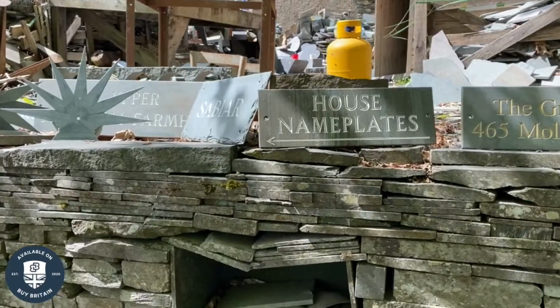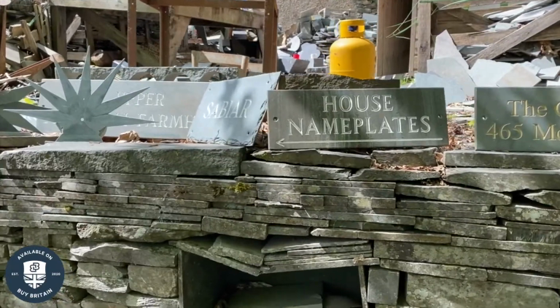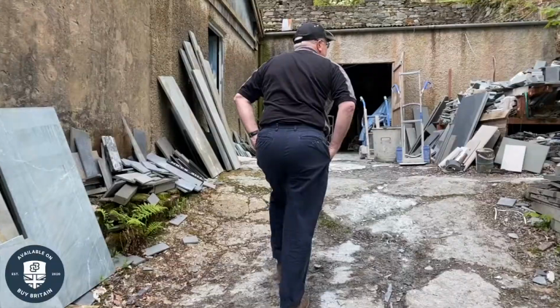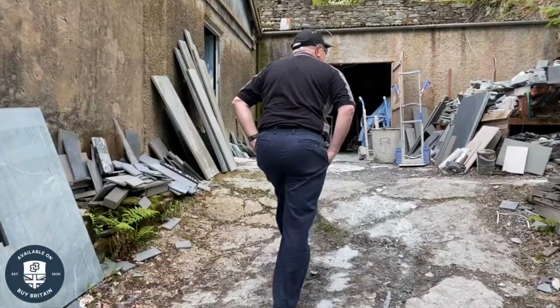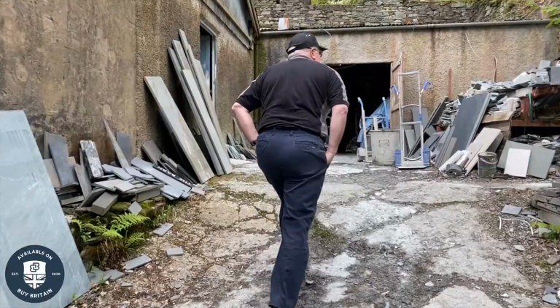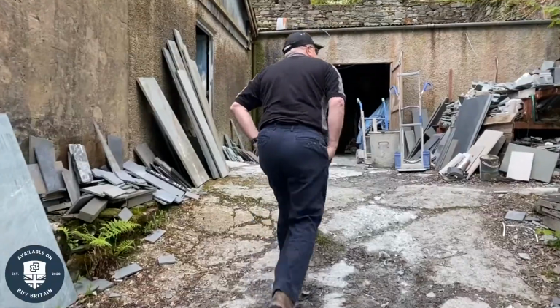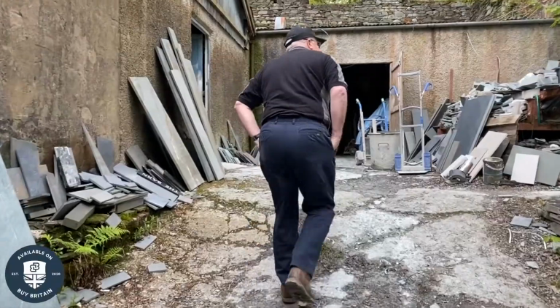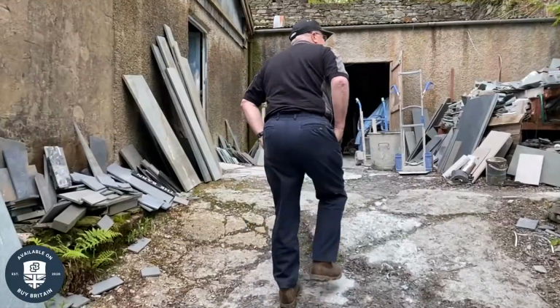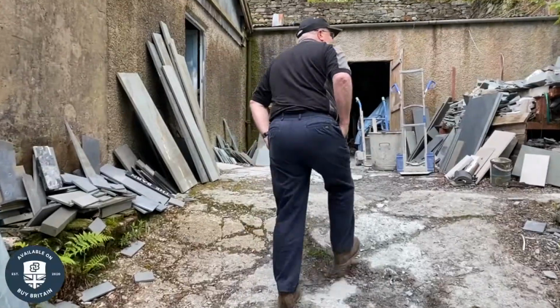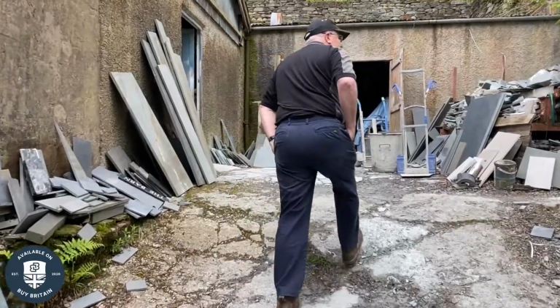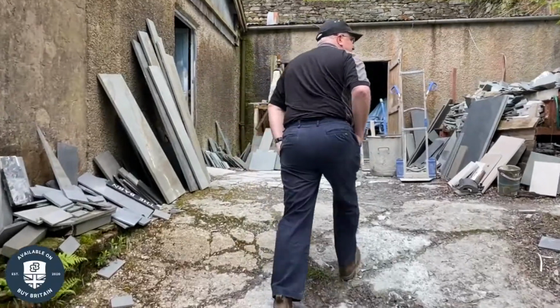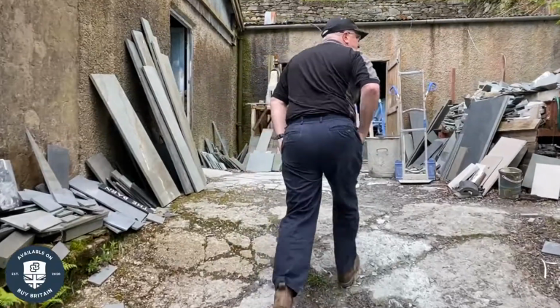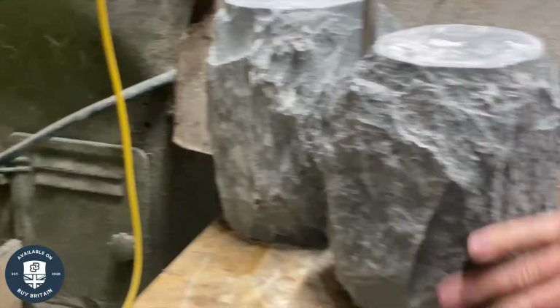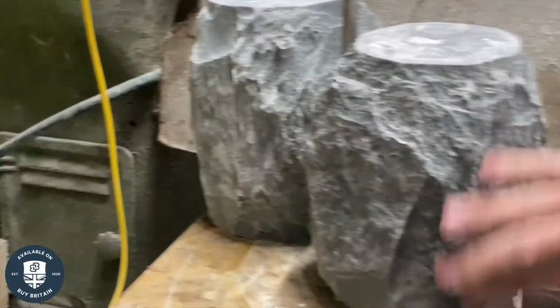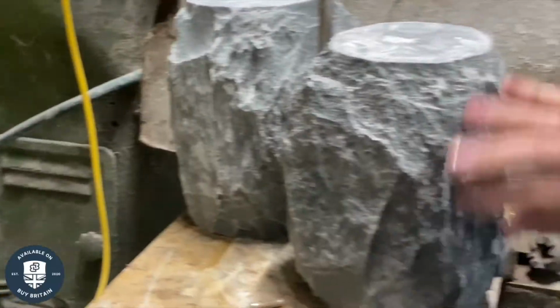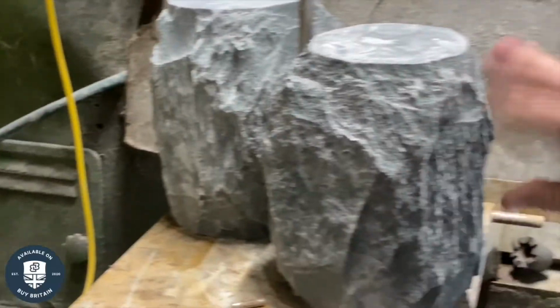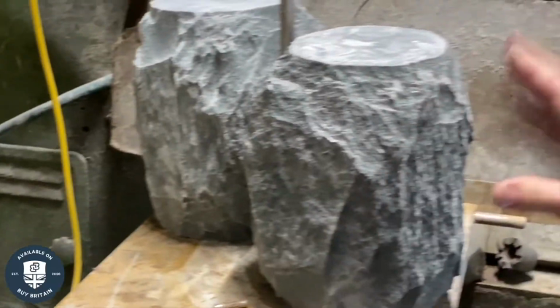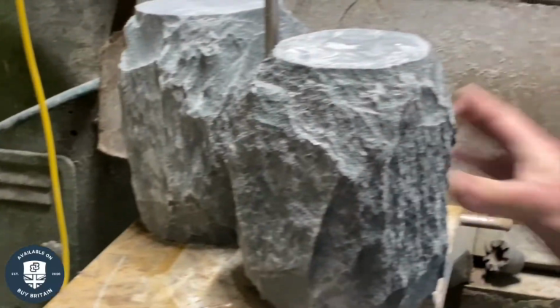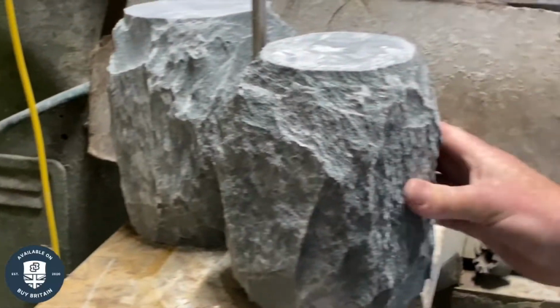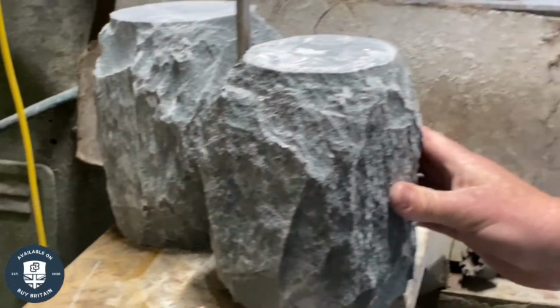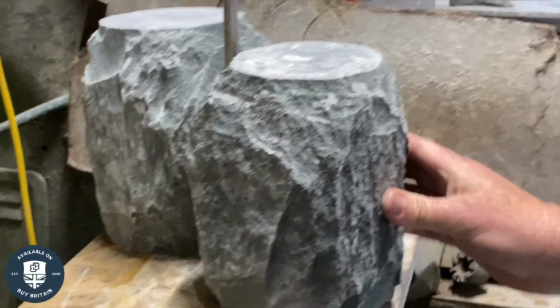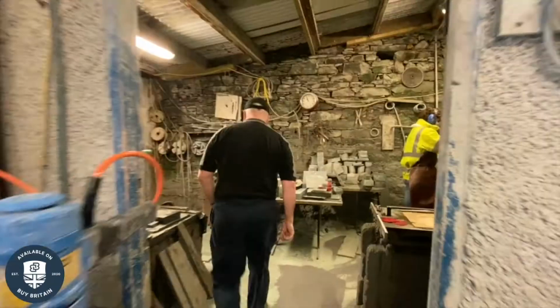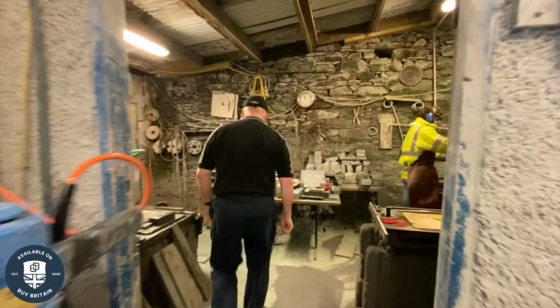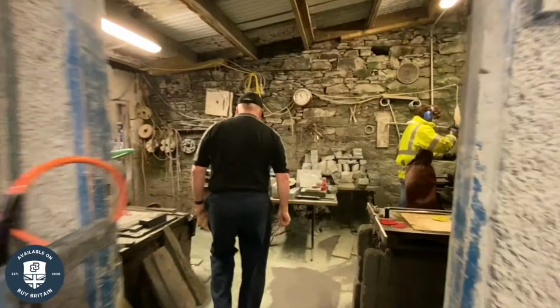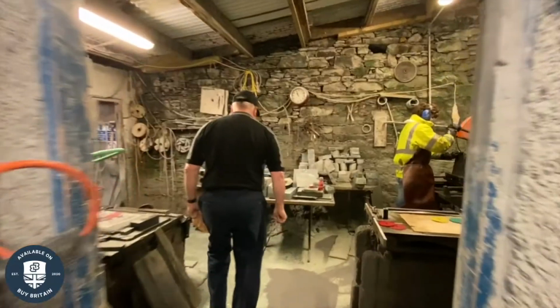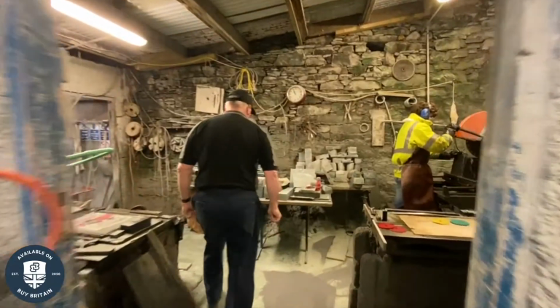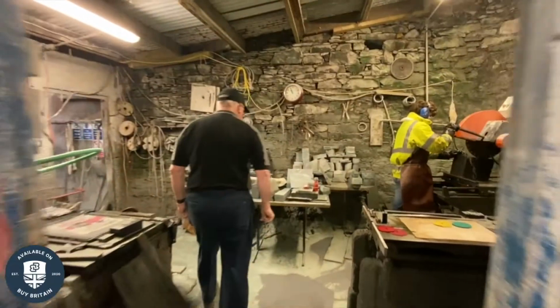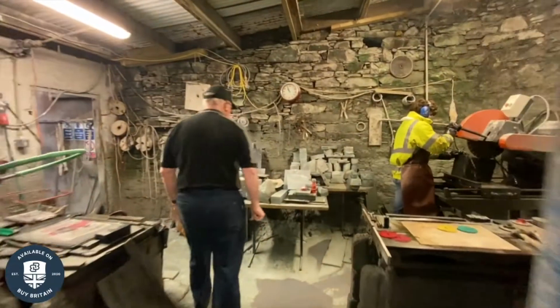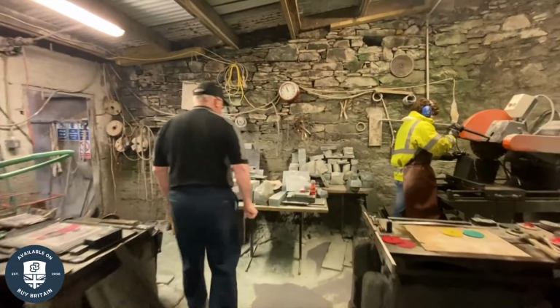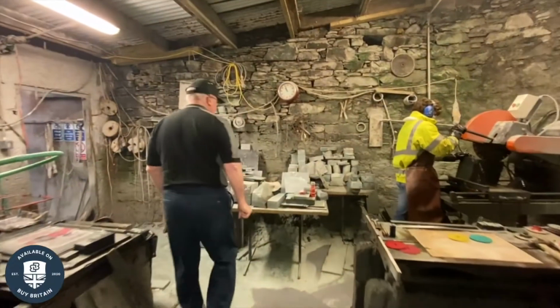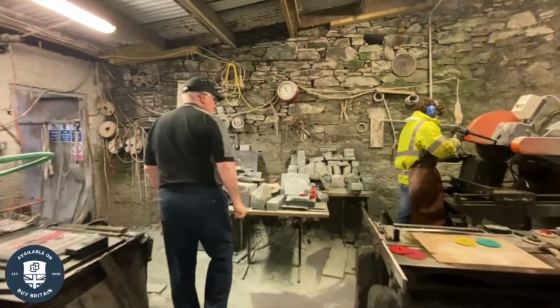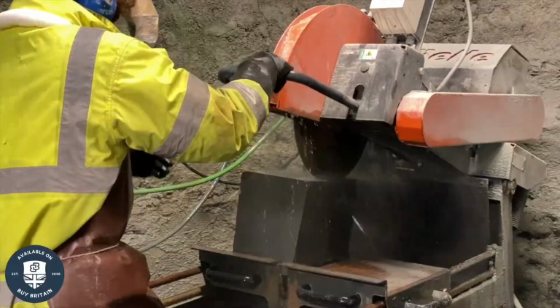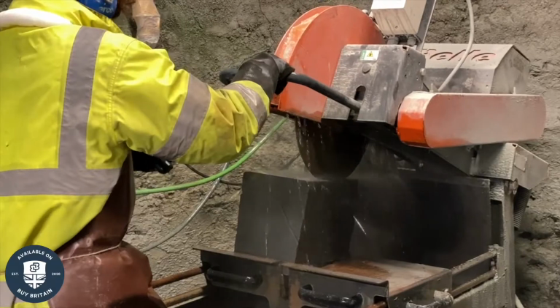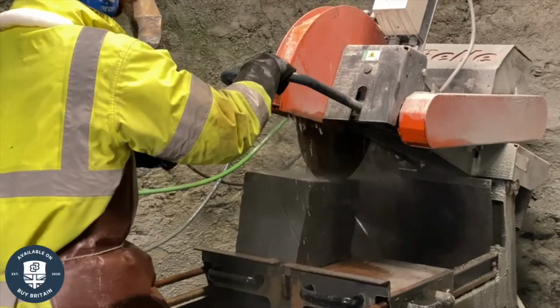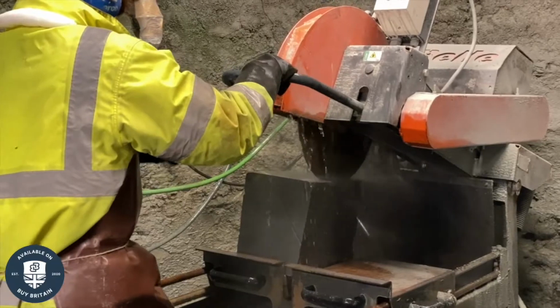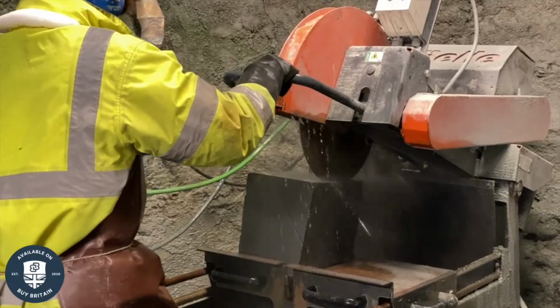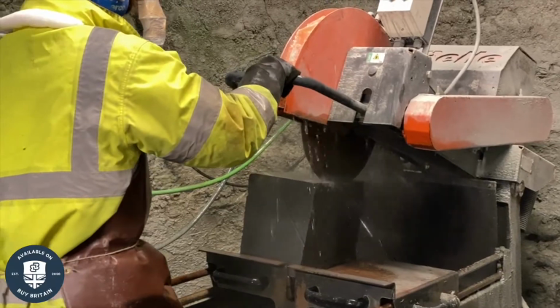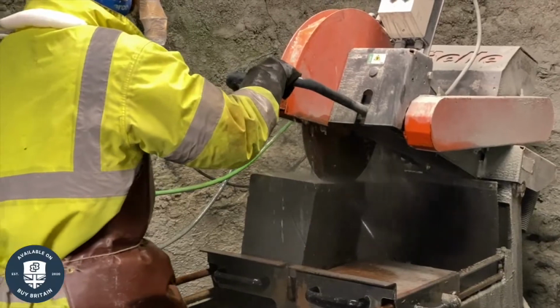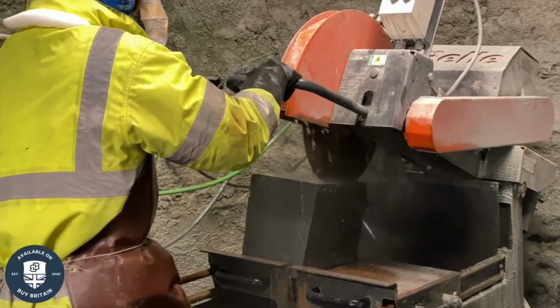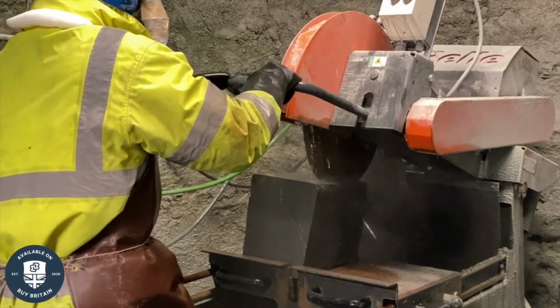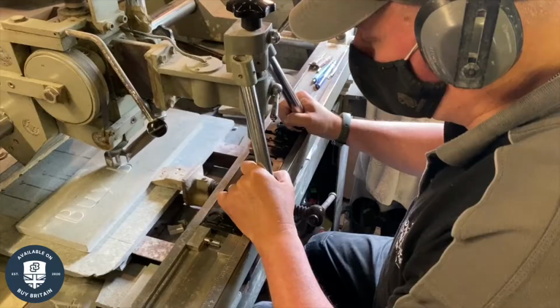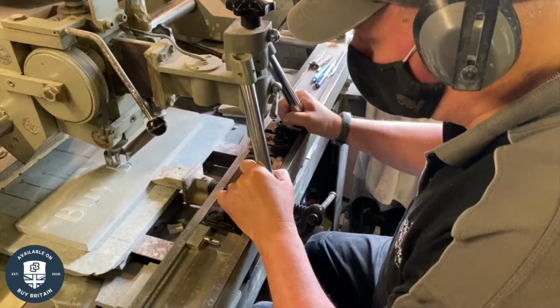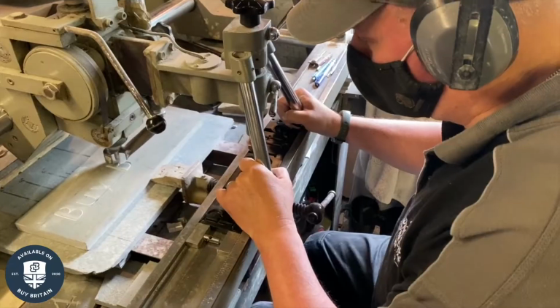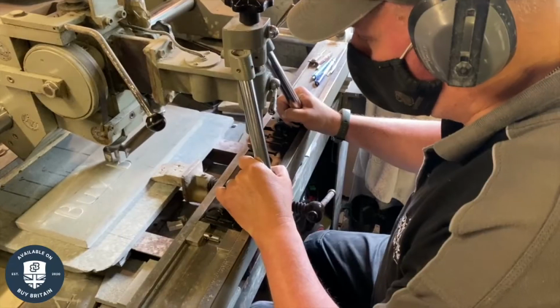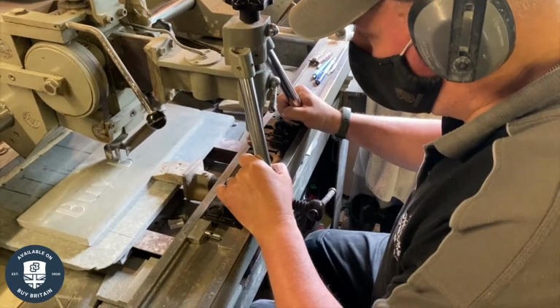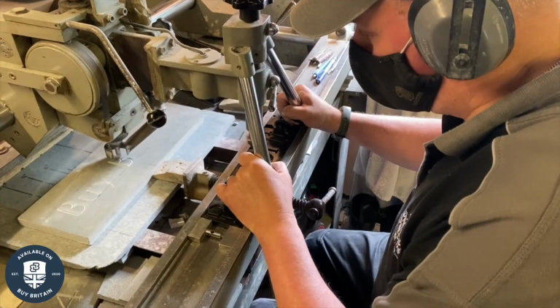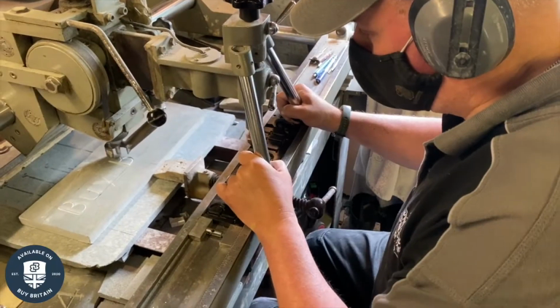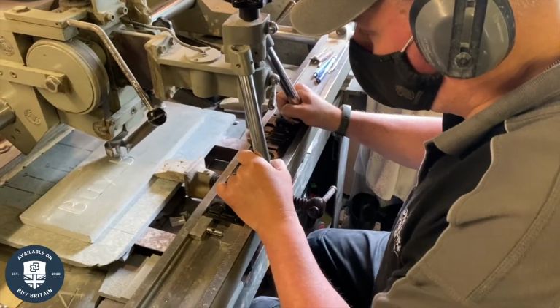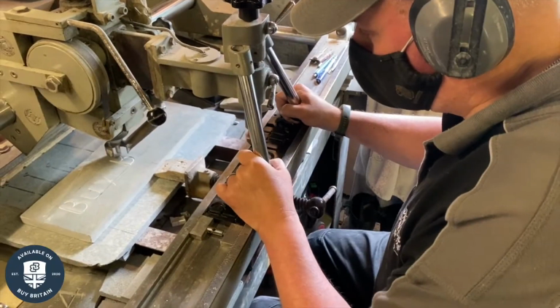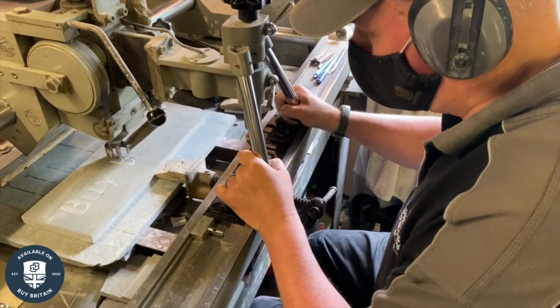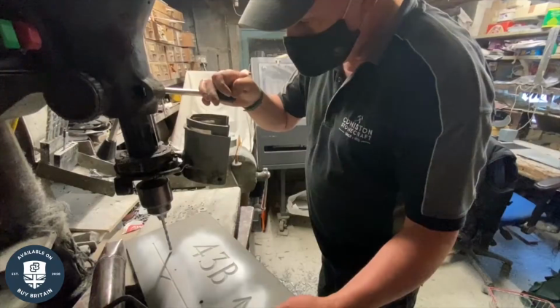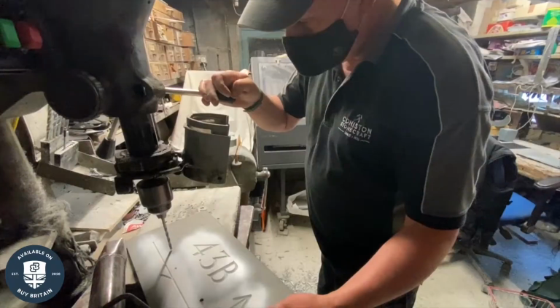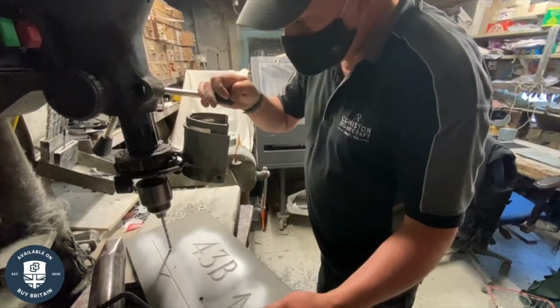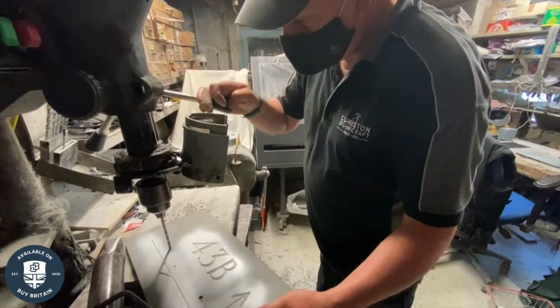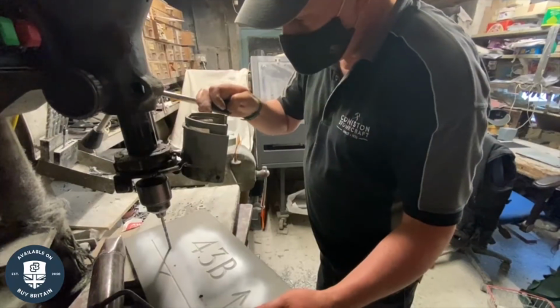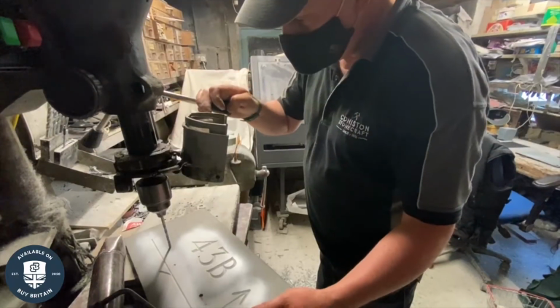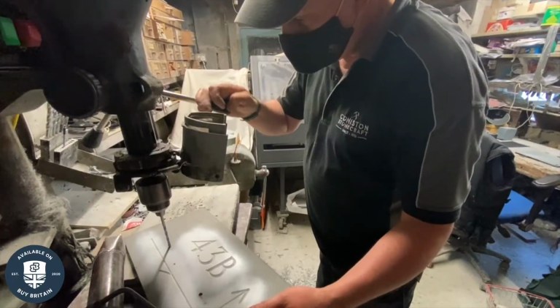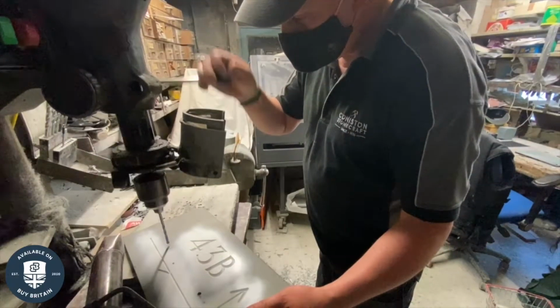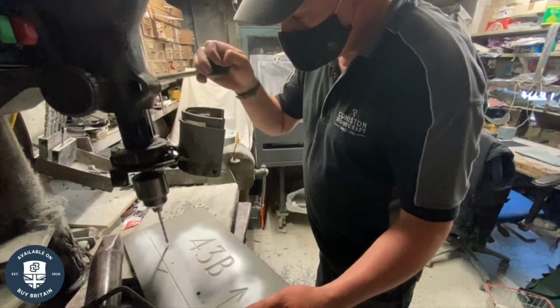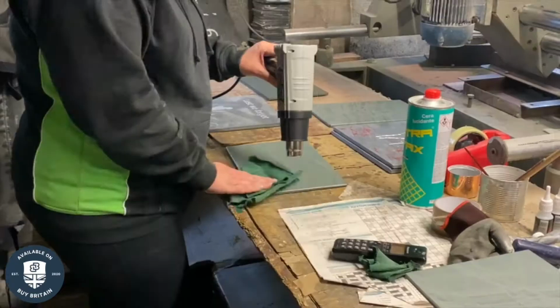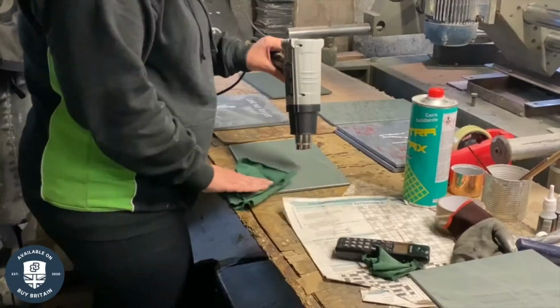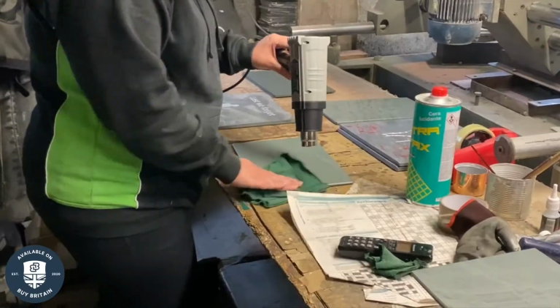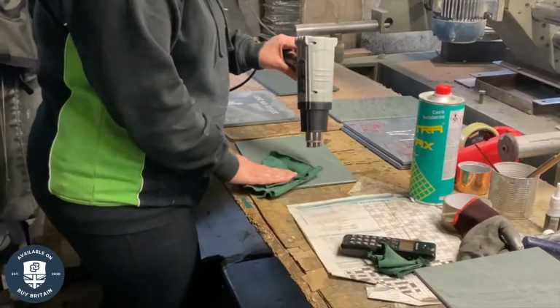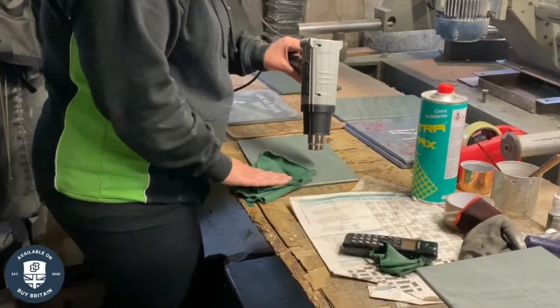Coniston Stonecraft on BuyBritain.com. Beautiful Lakeland Slate, handmade to order.